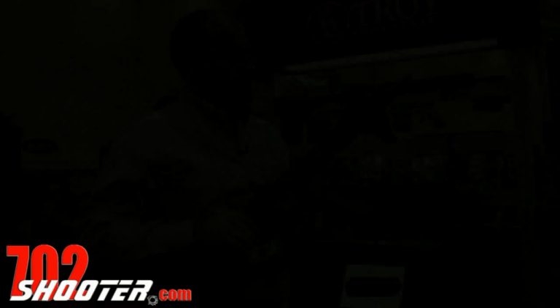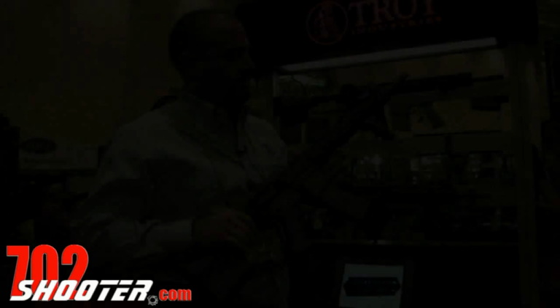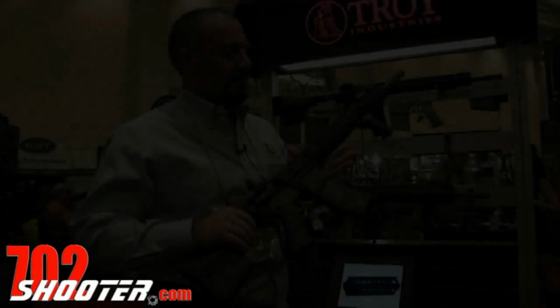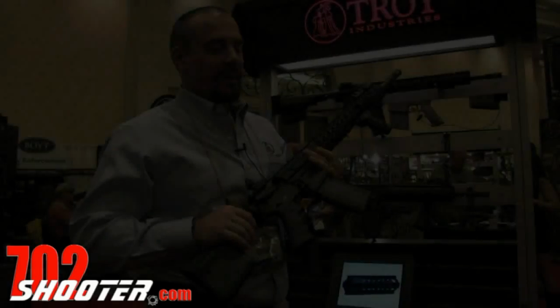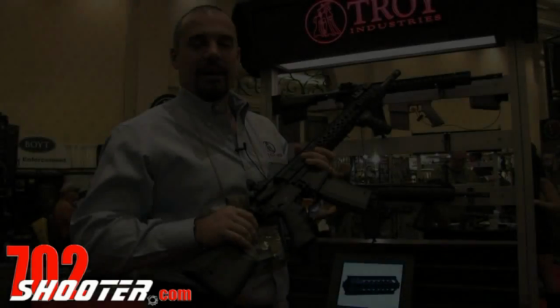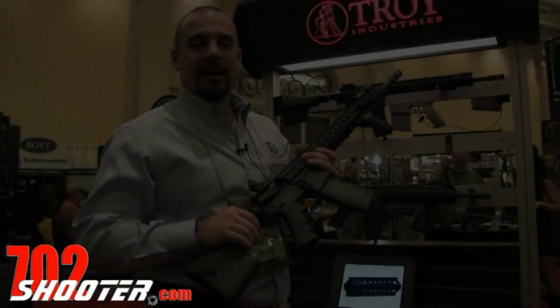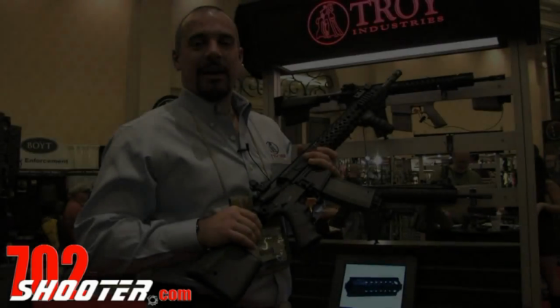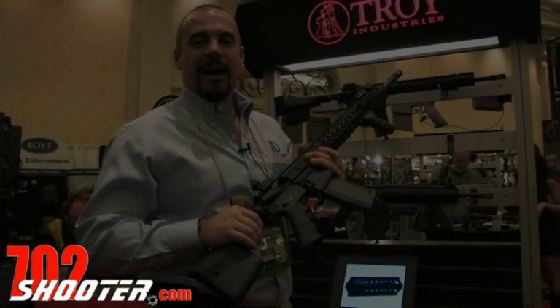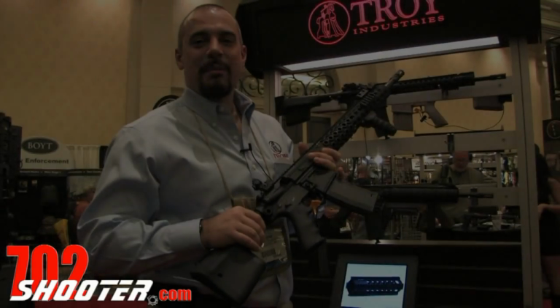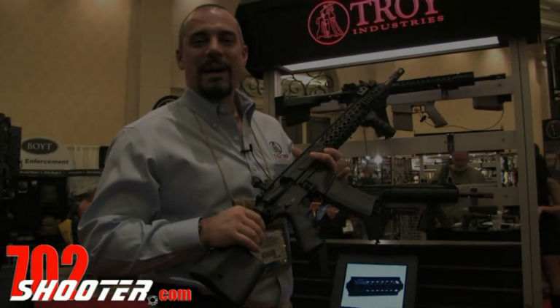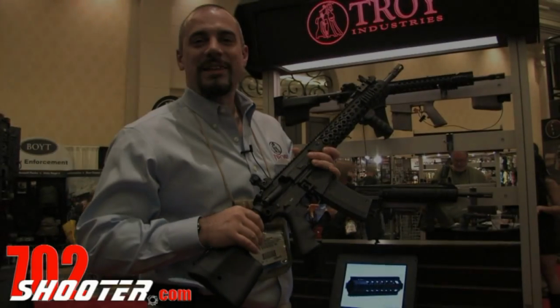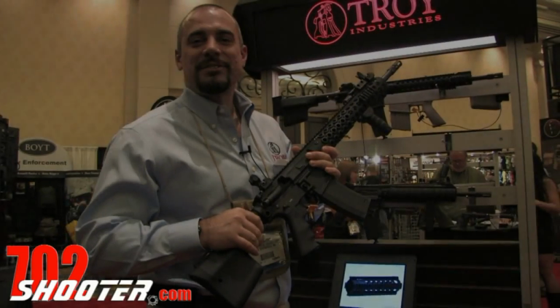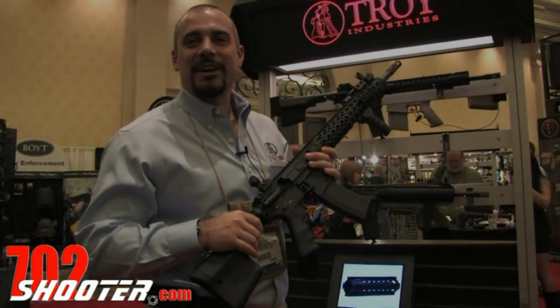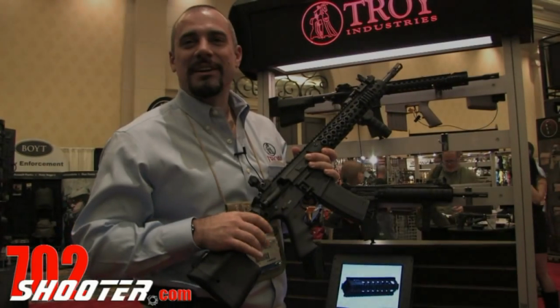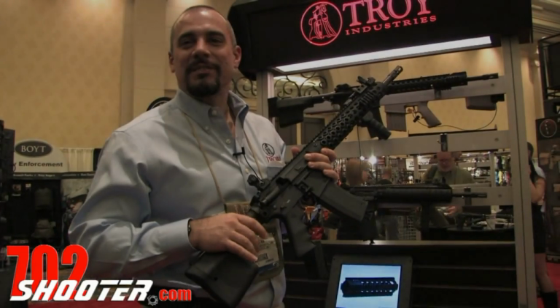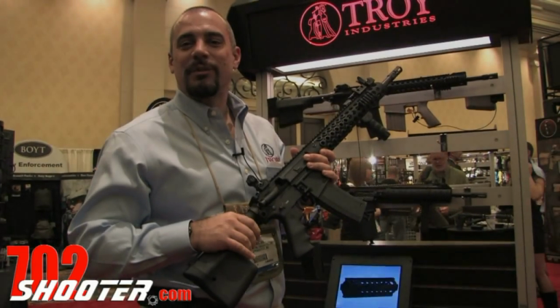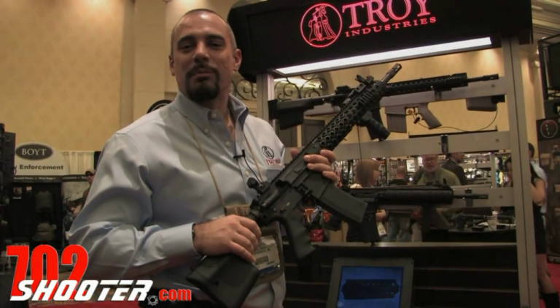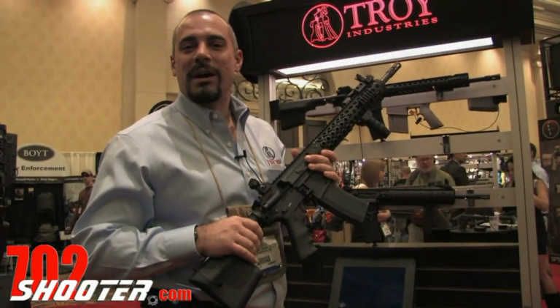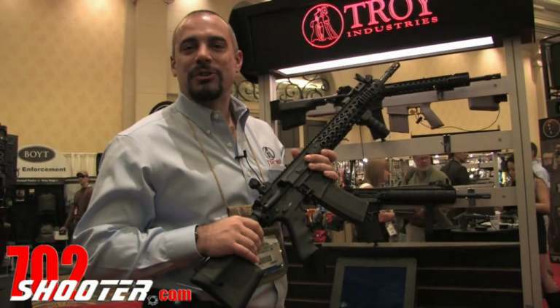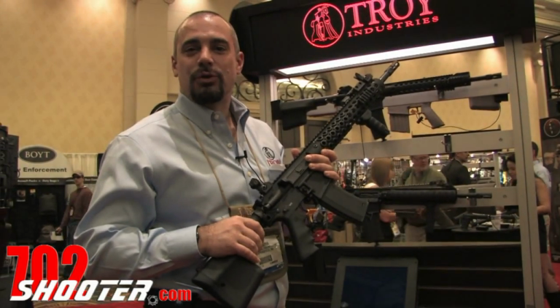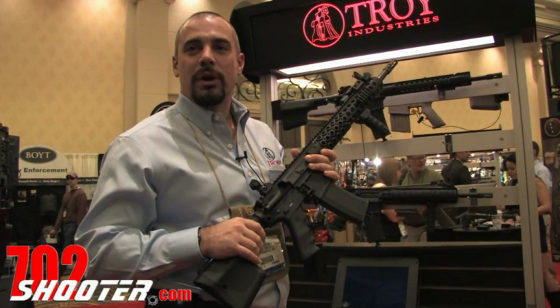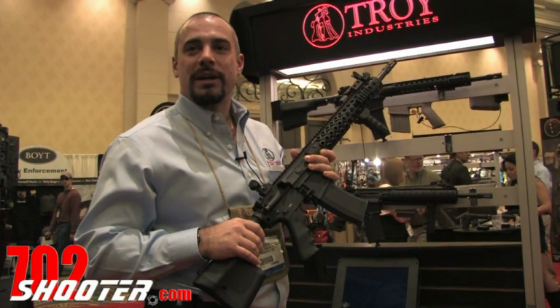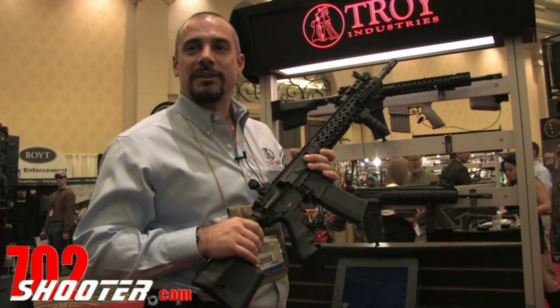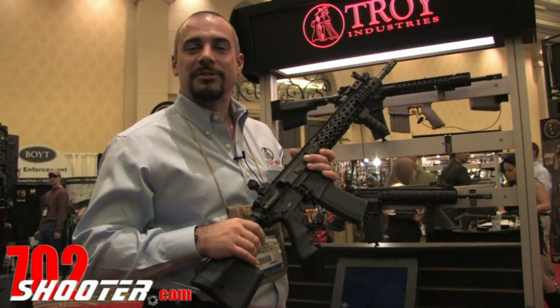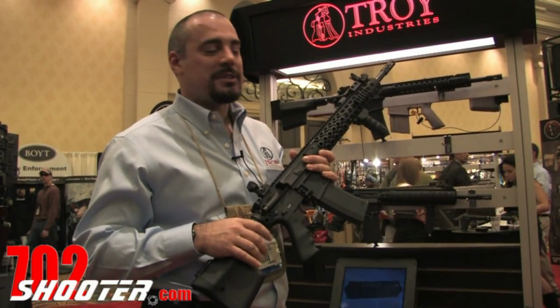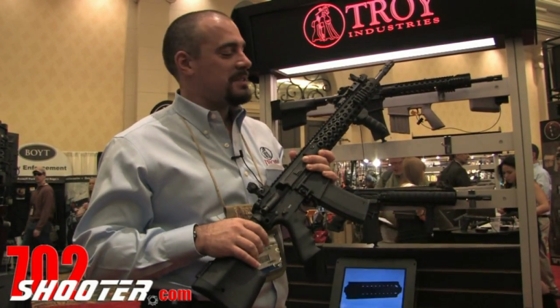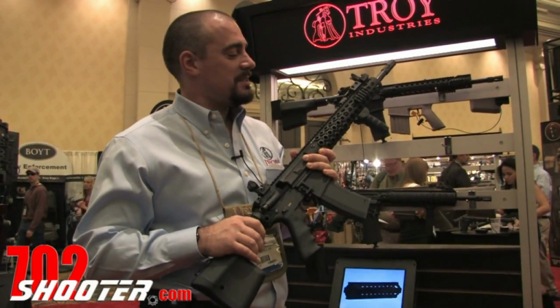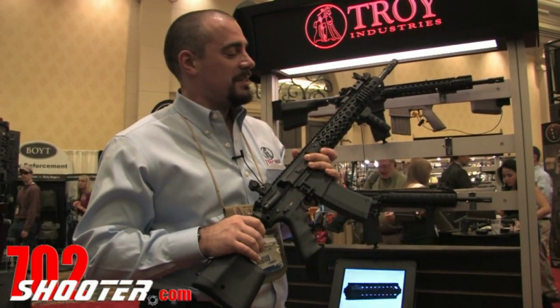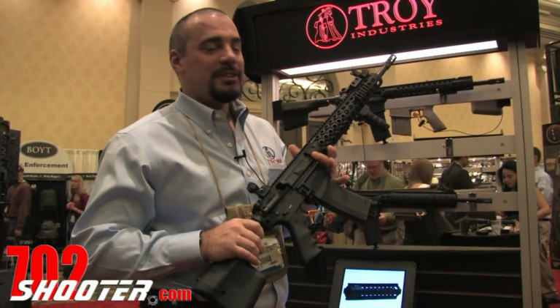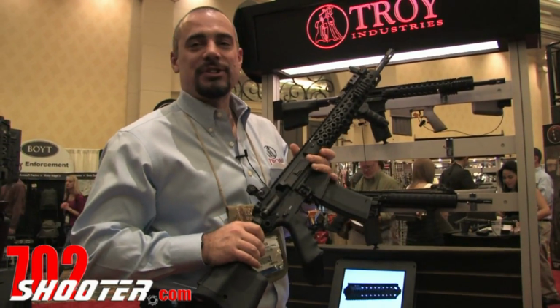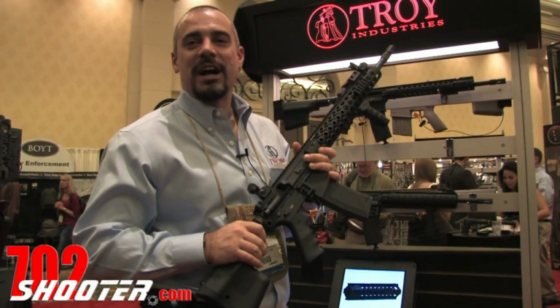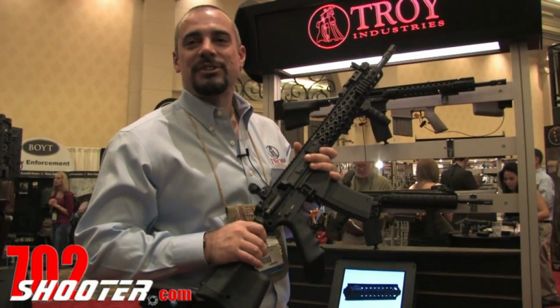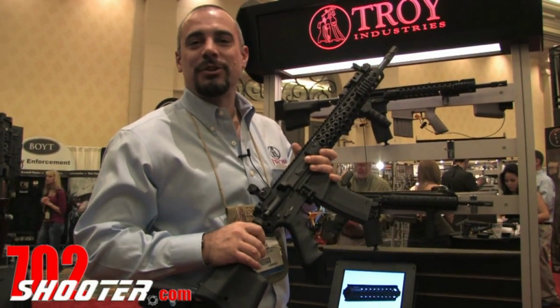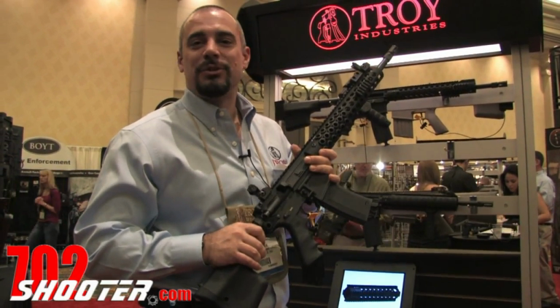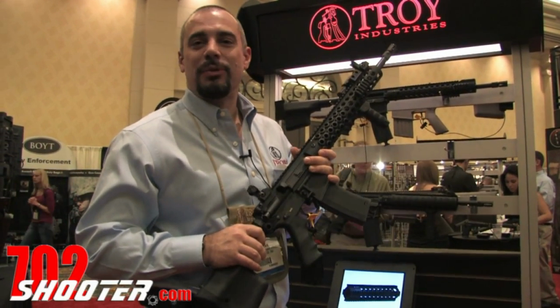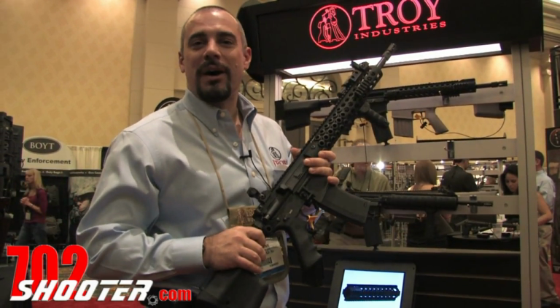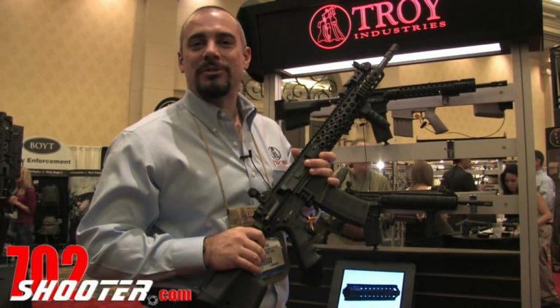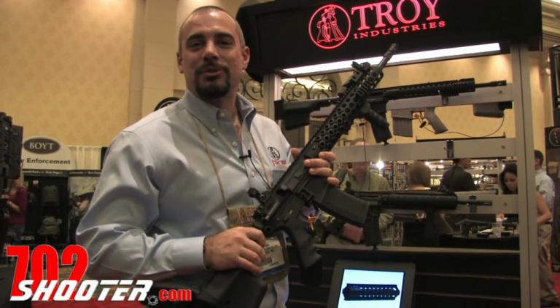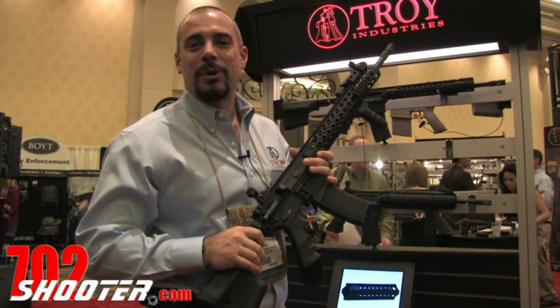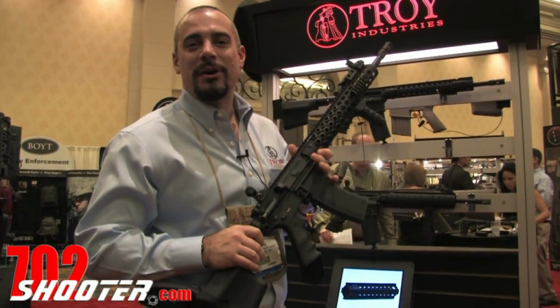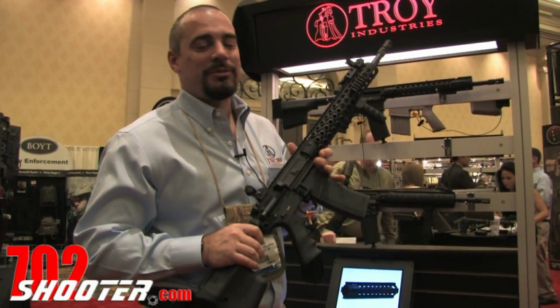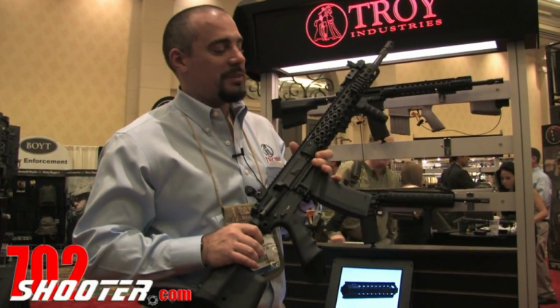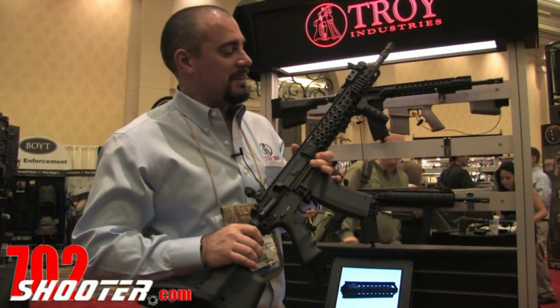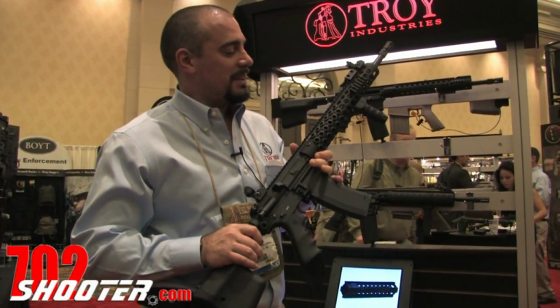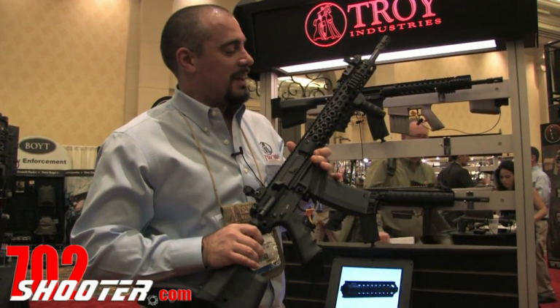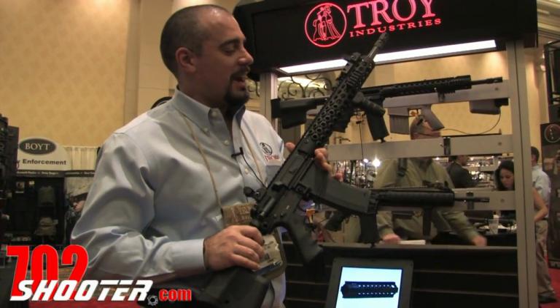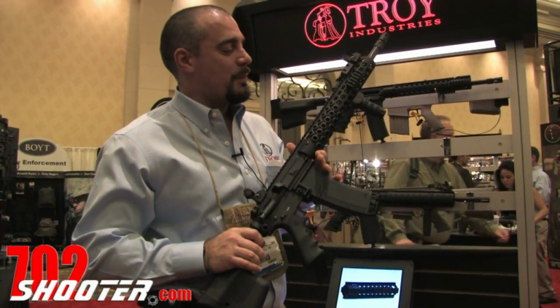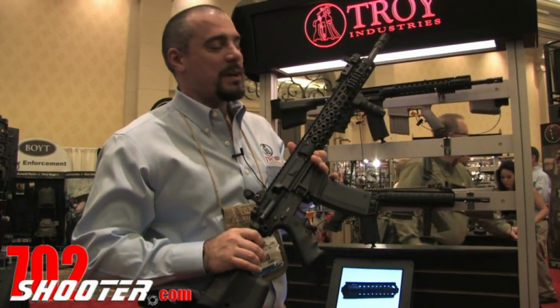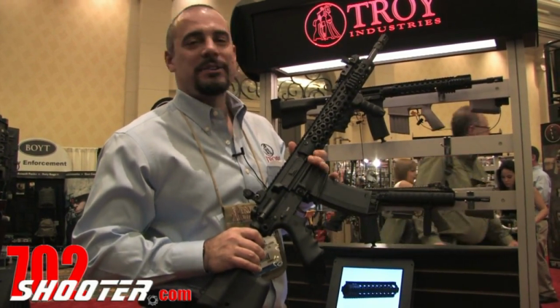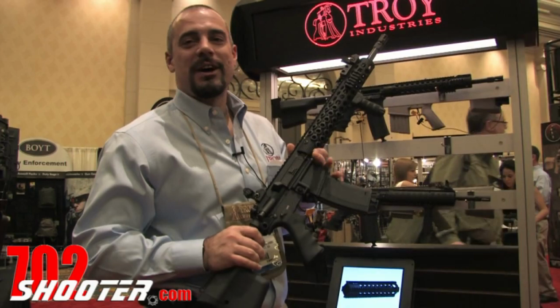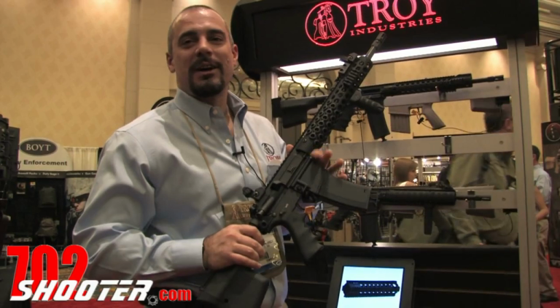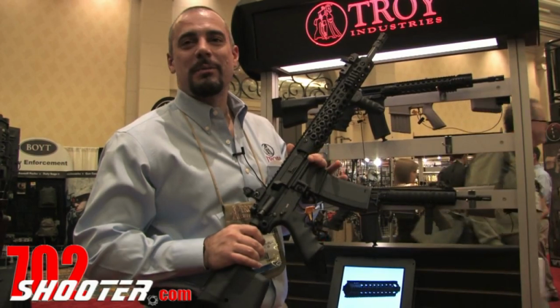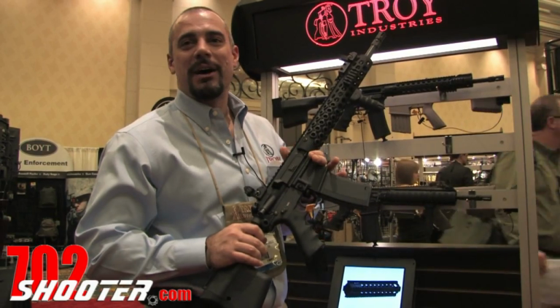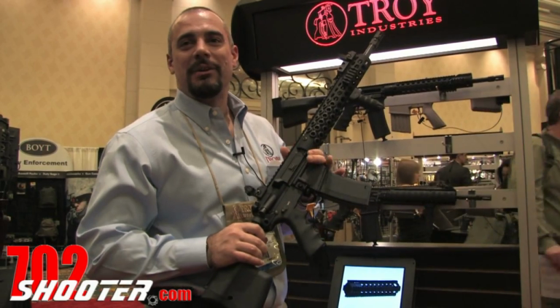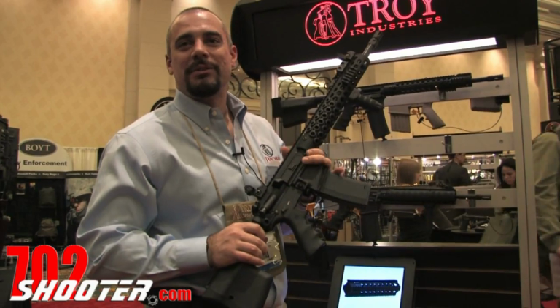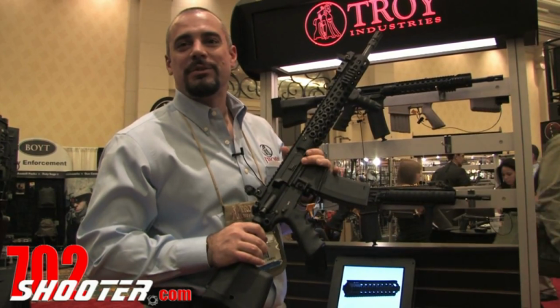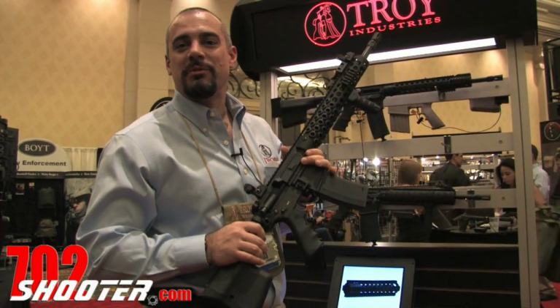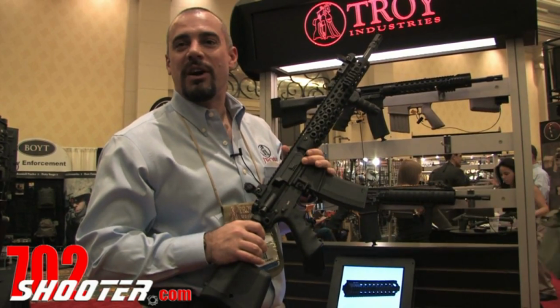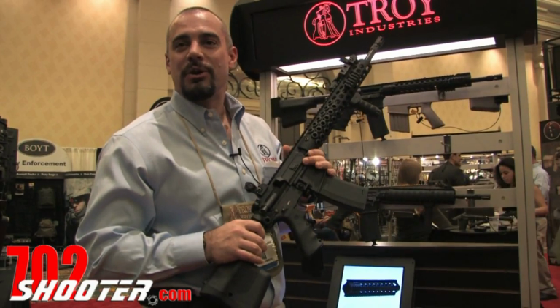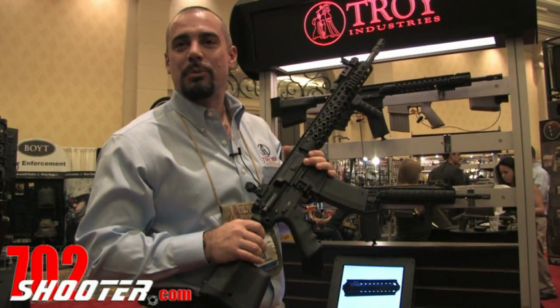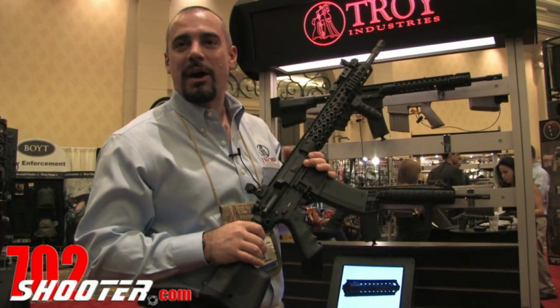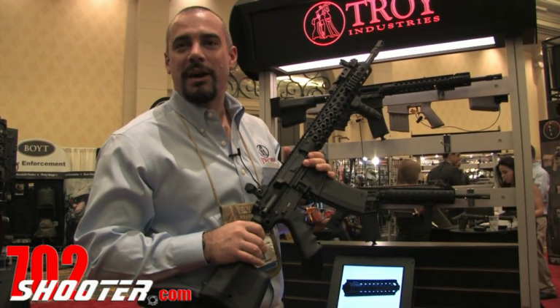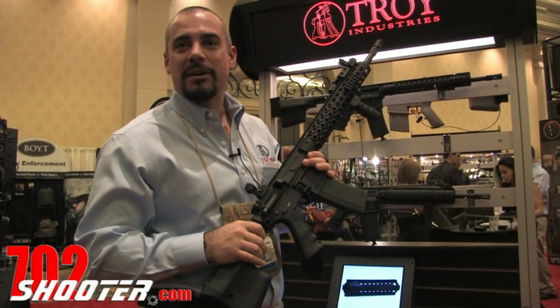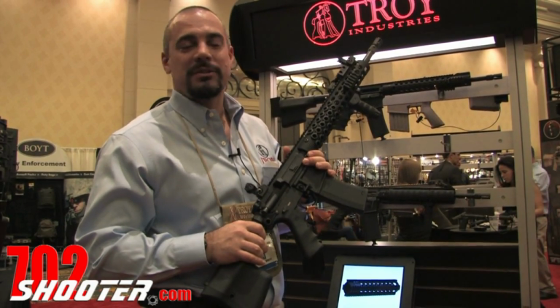Hi, I'm Matt Skutnik from Troy Industries SHOT Show 2012. We're going to talk about some of our new products.